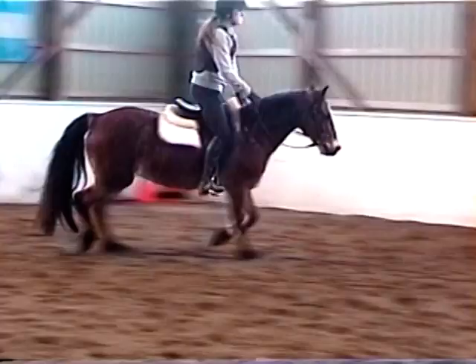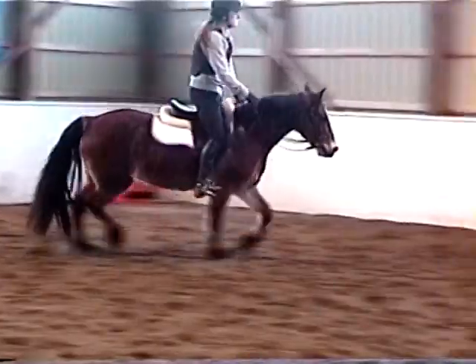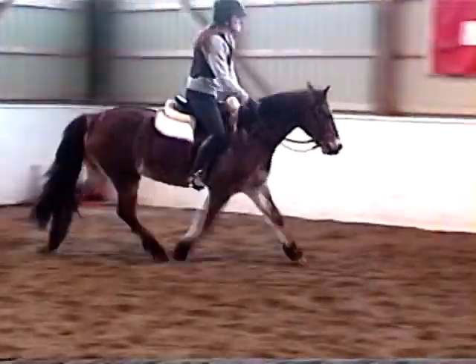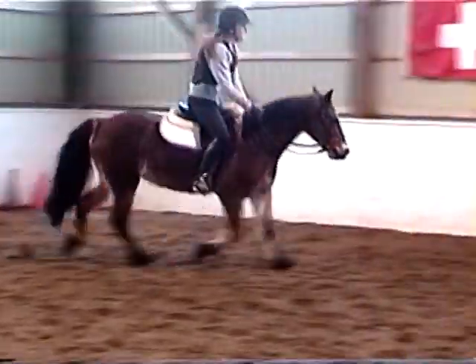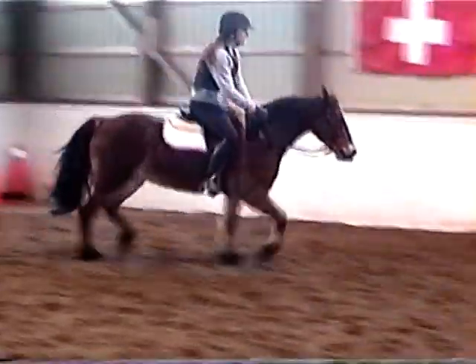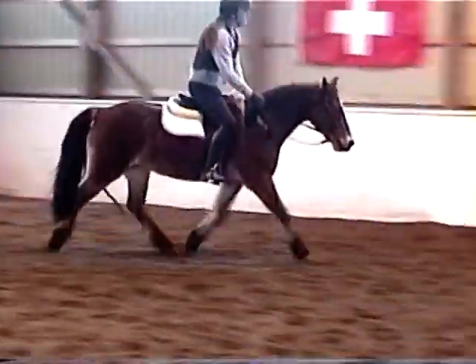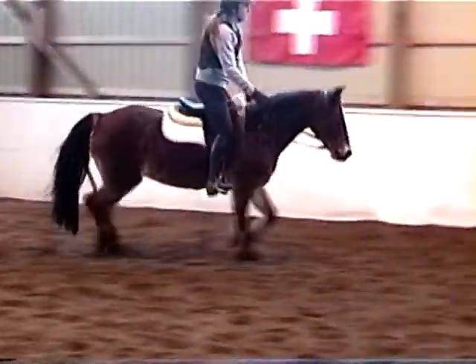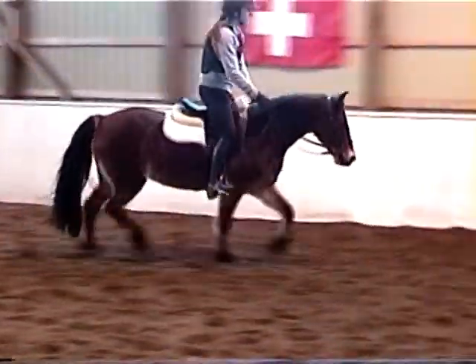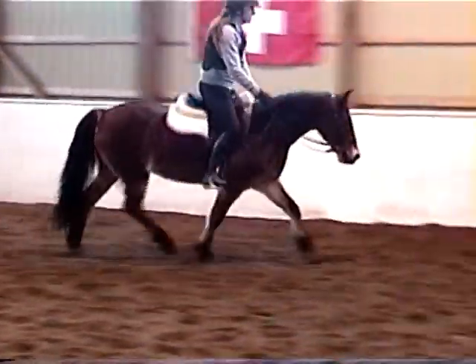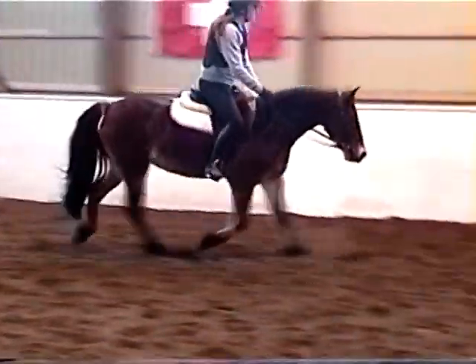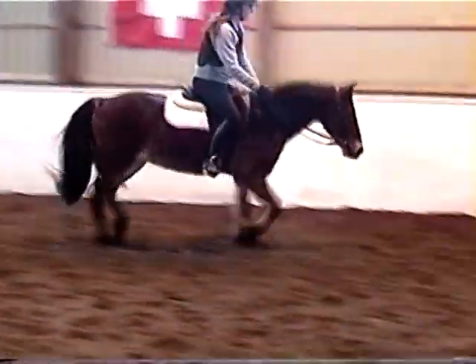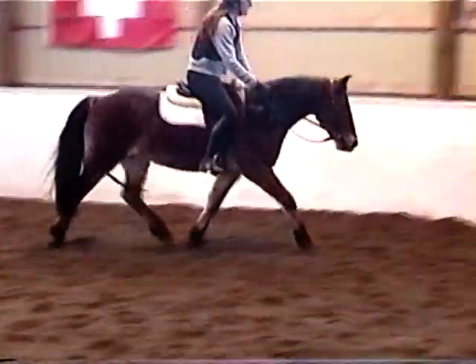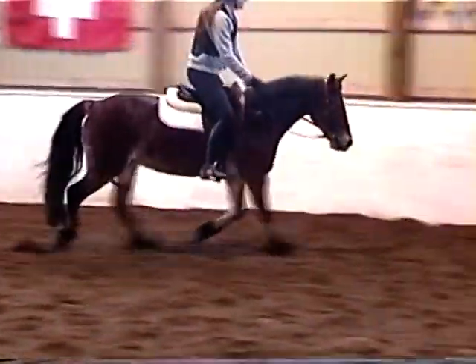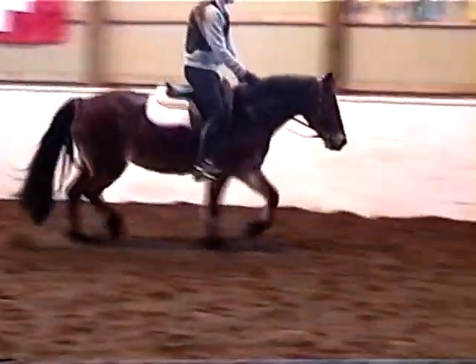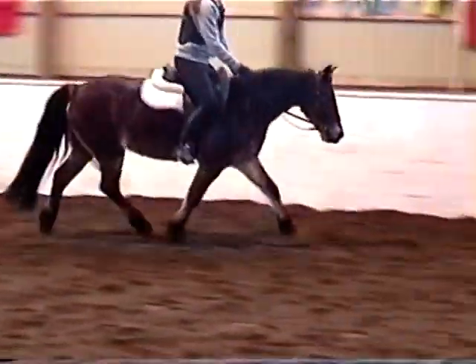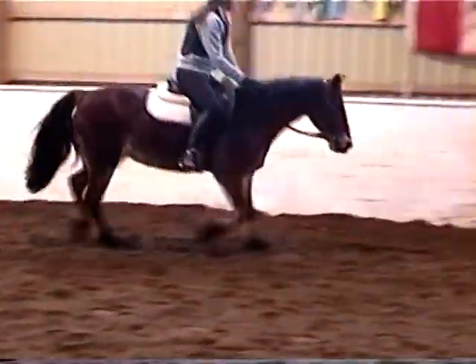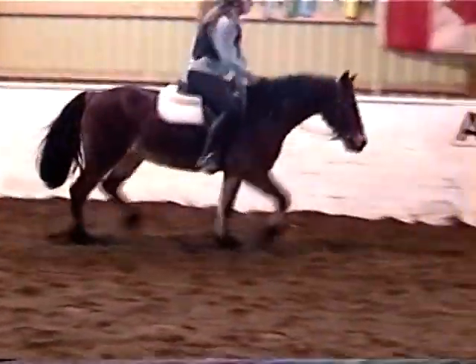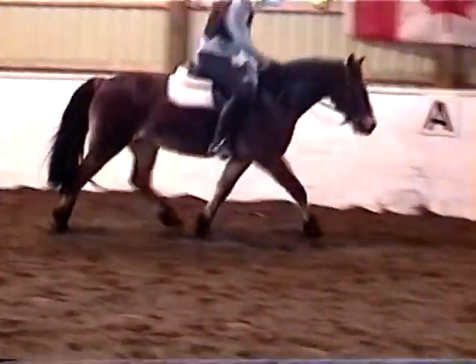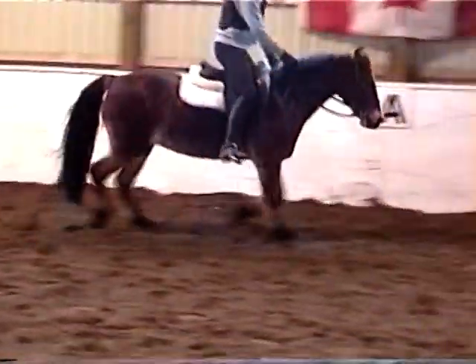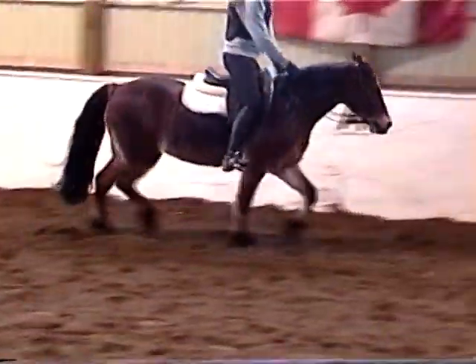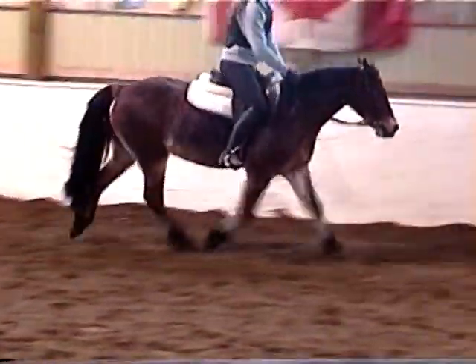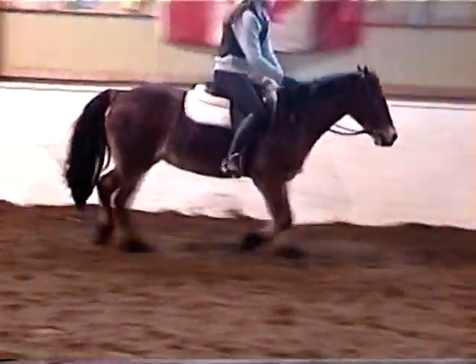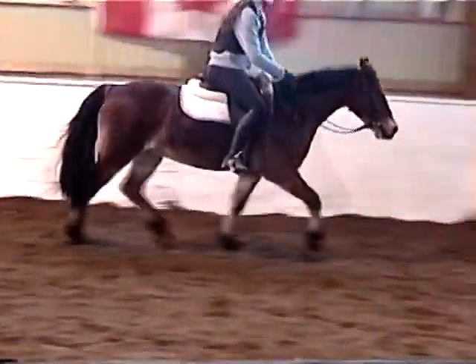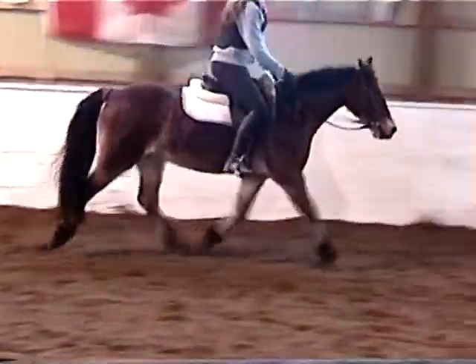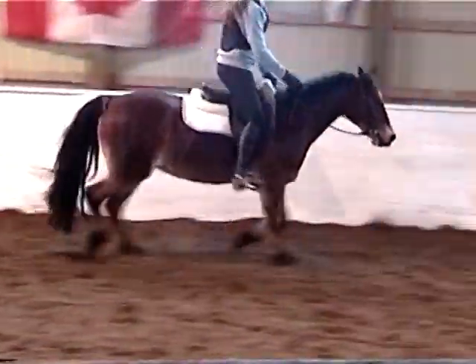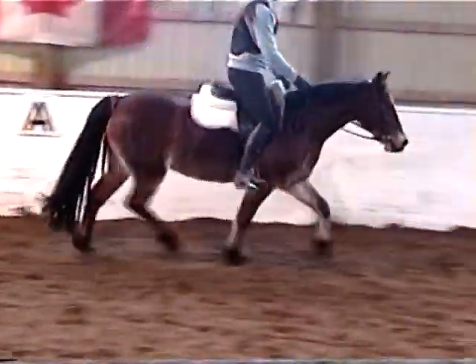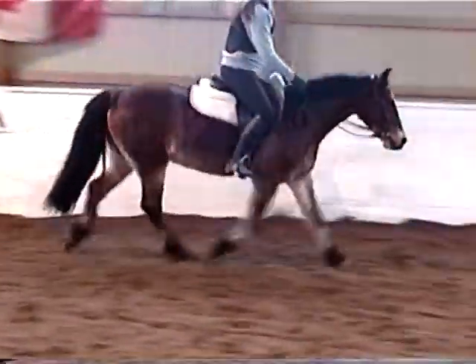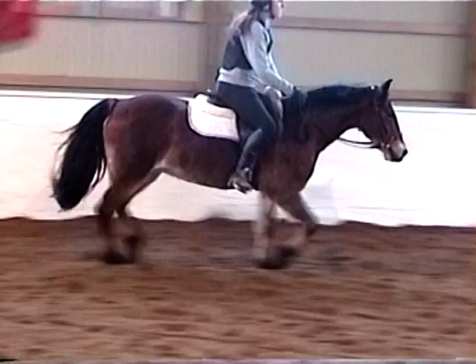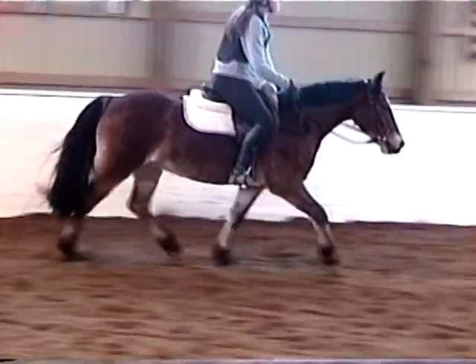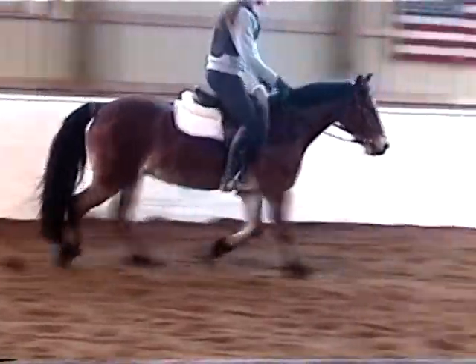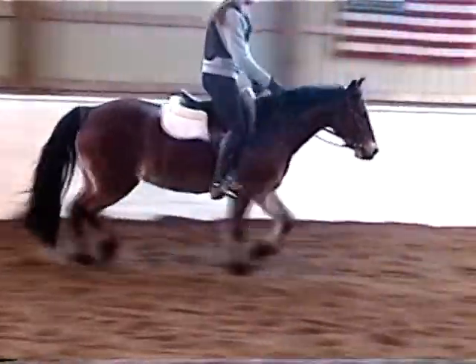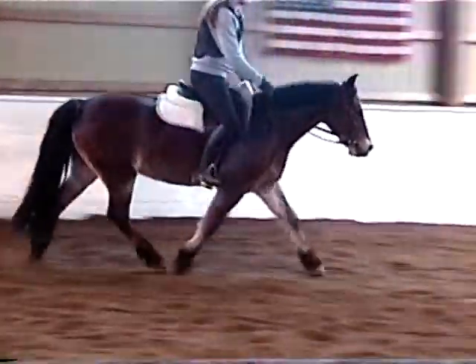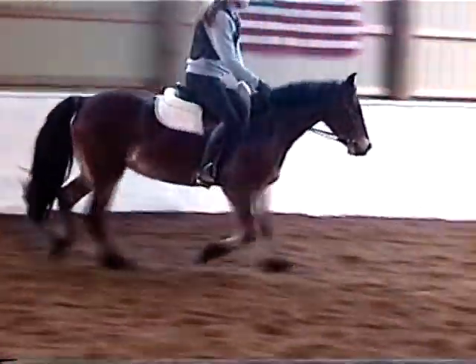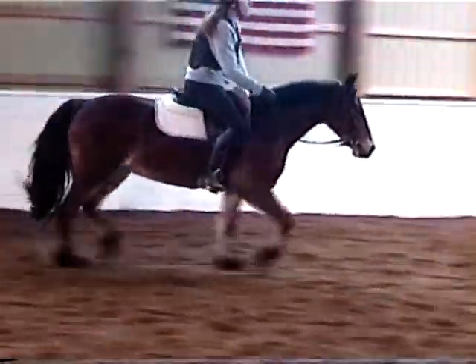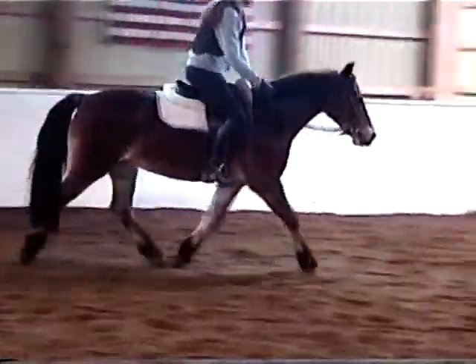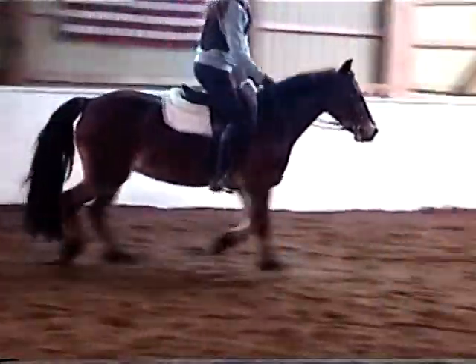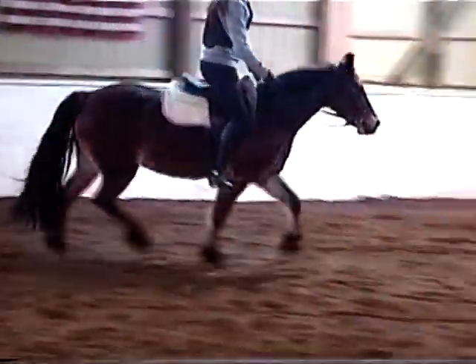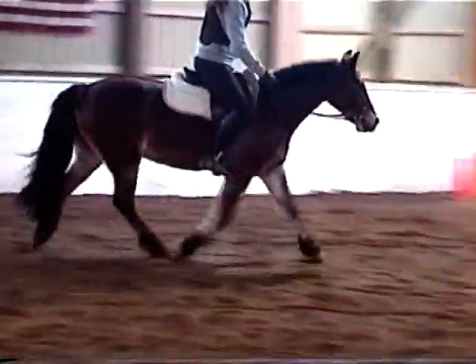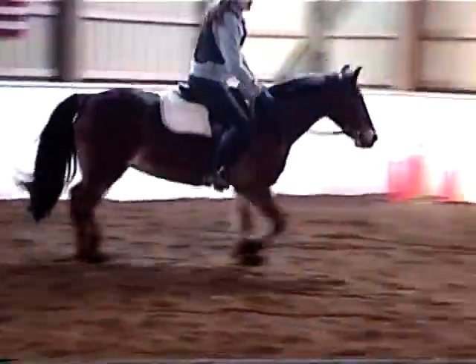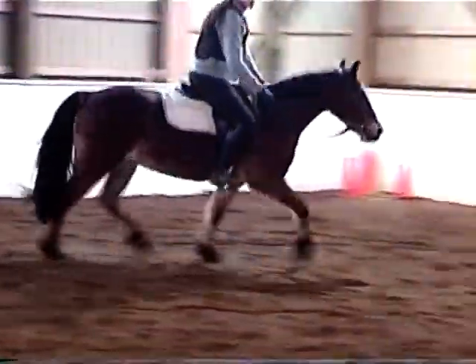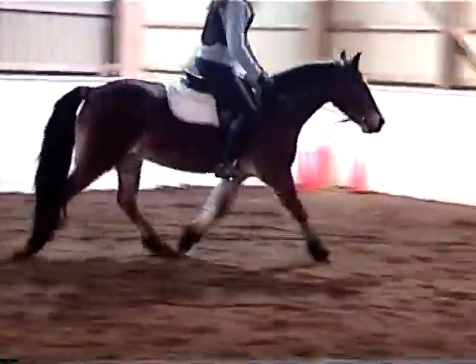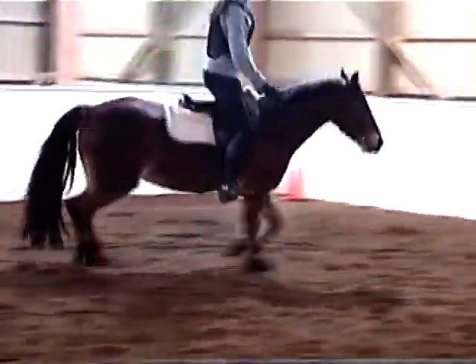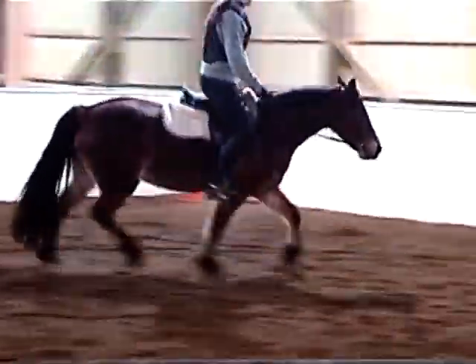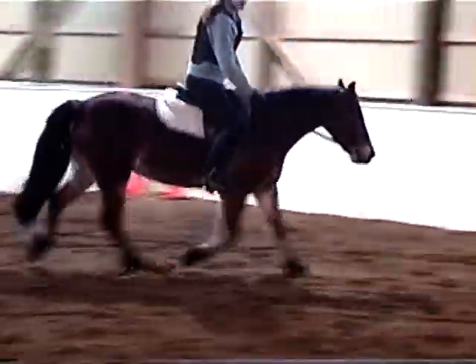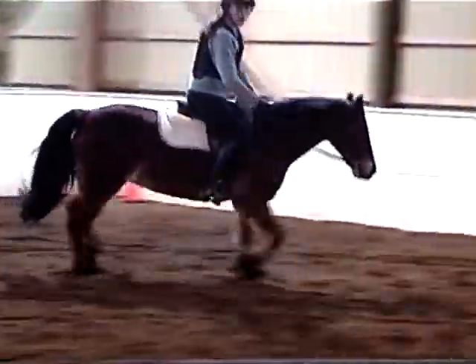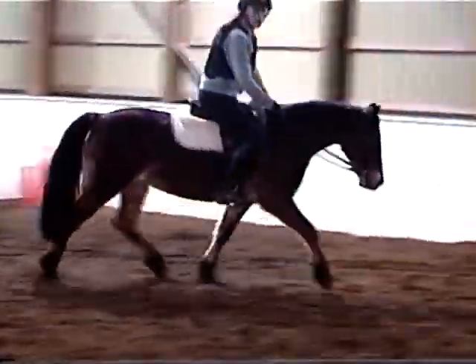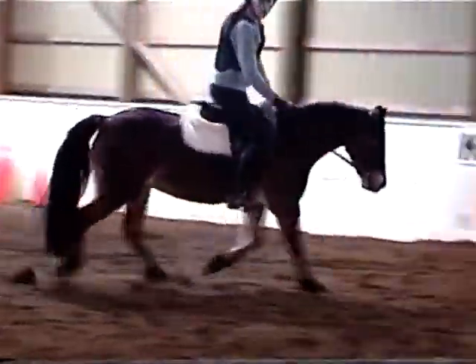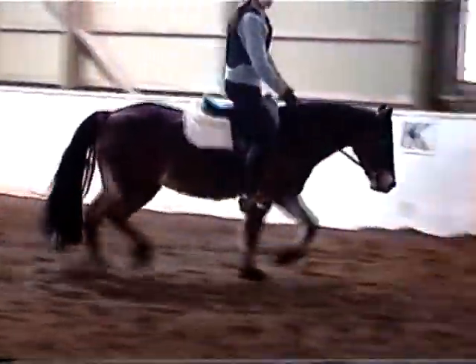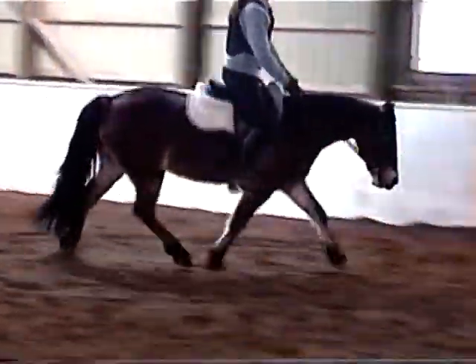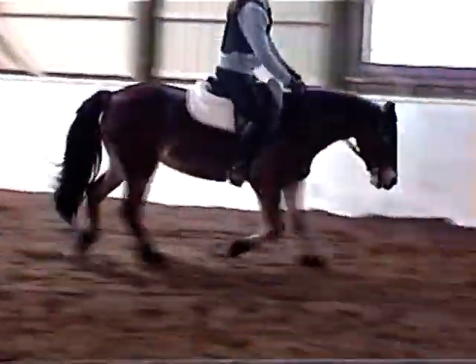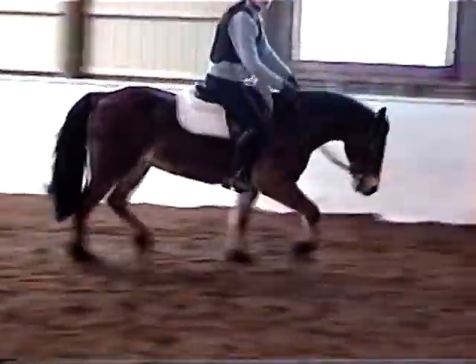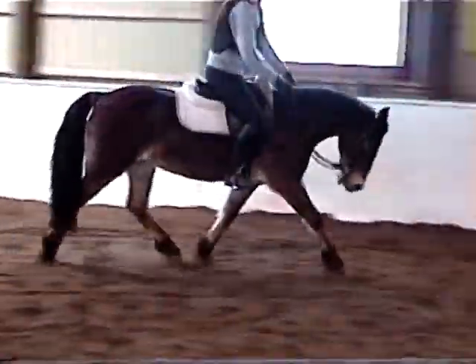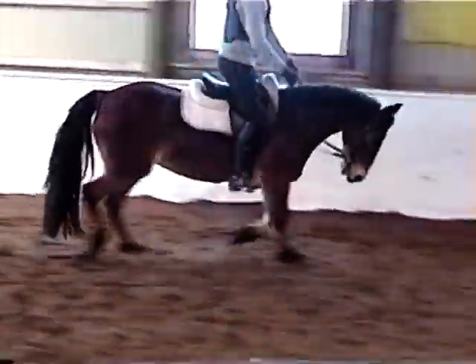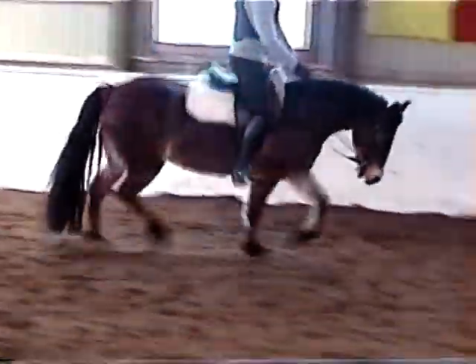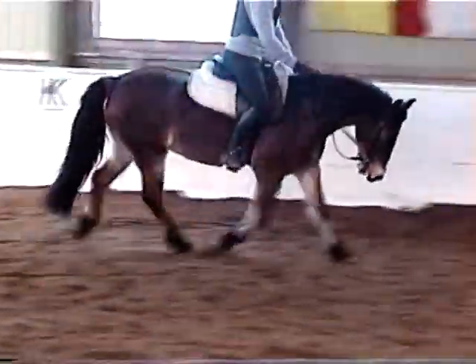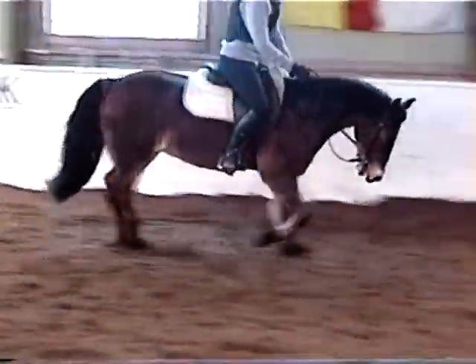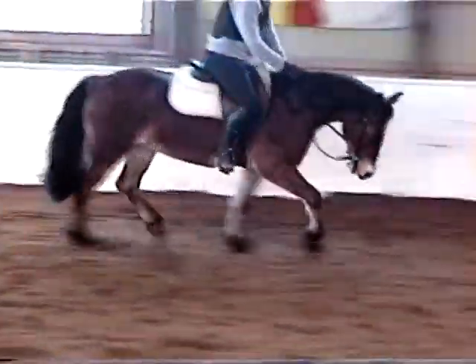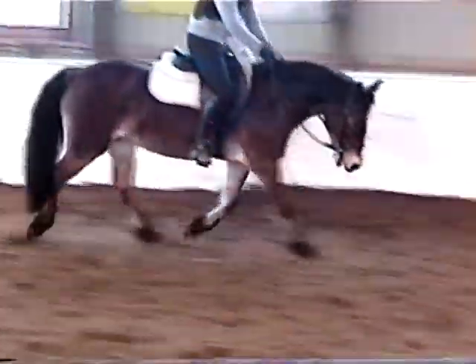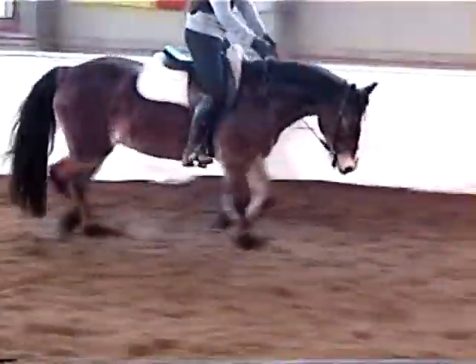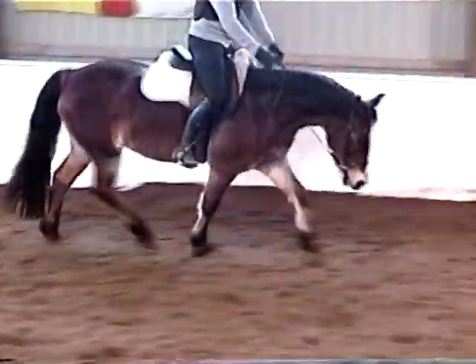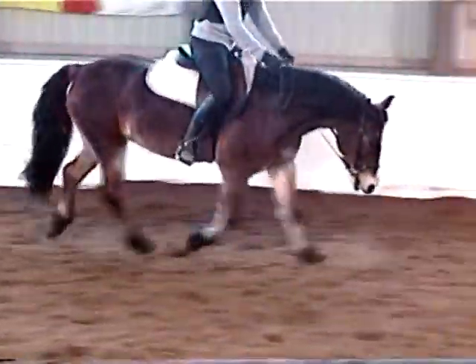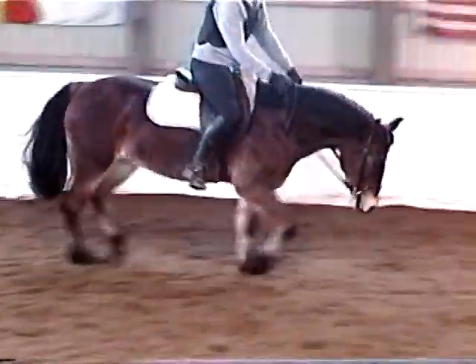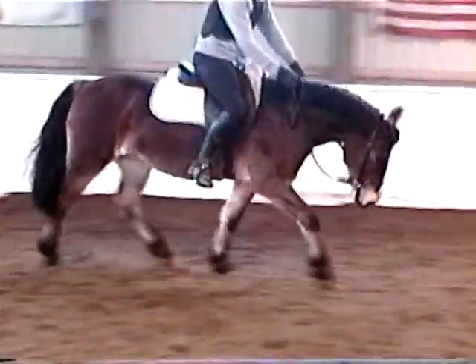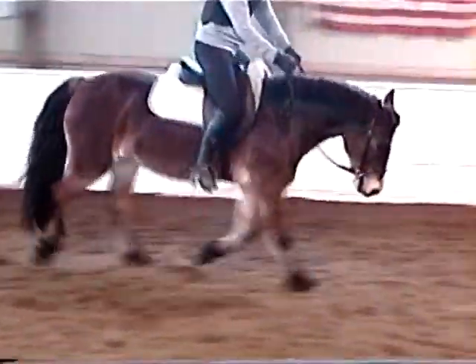This is a wonderful packer pony. She'll carry a large child because of her big frame and good build and set.